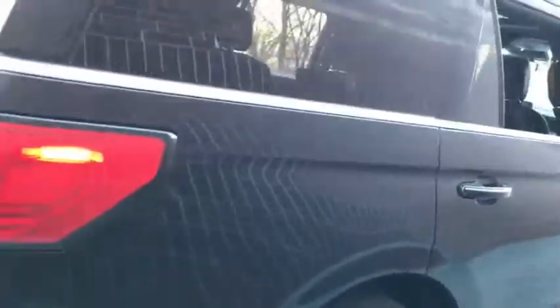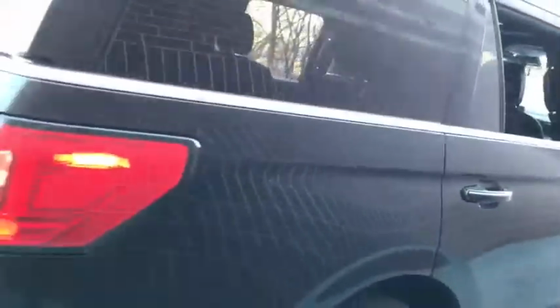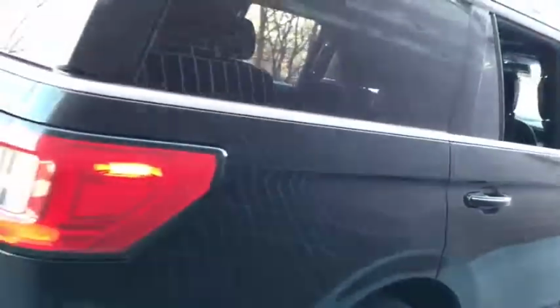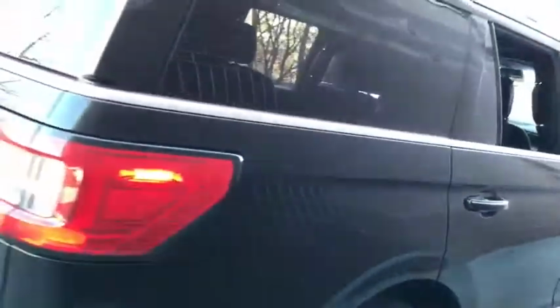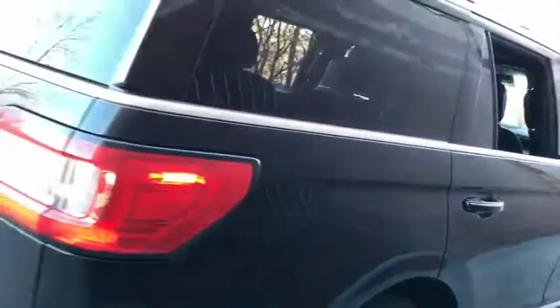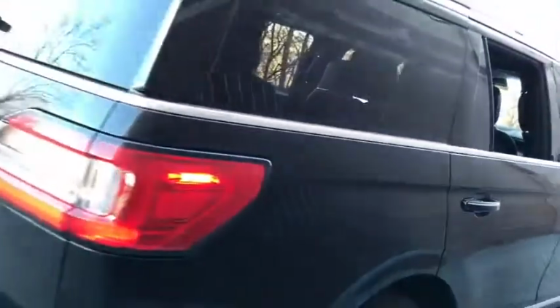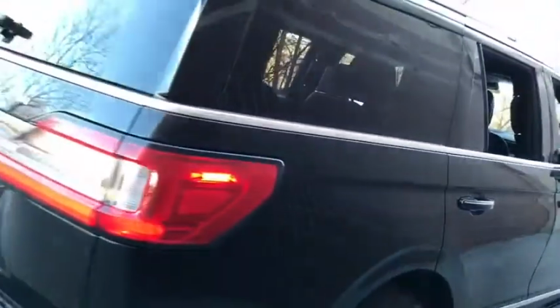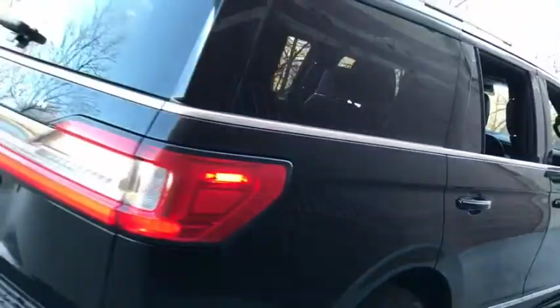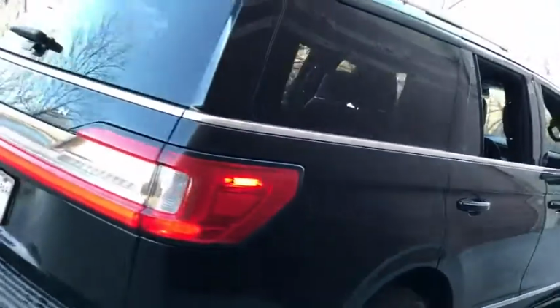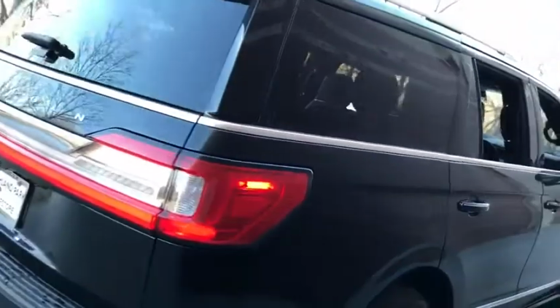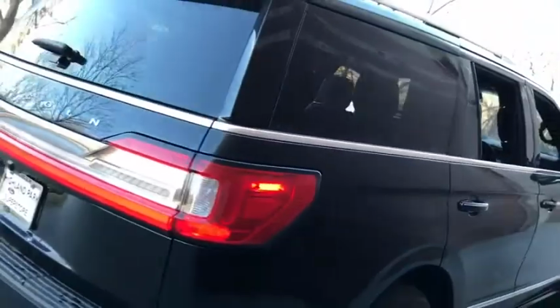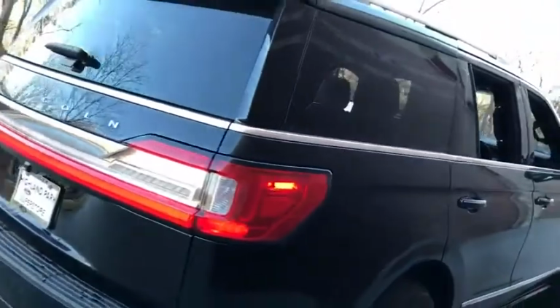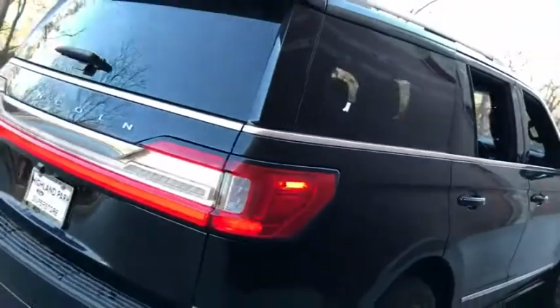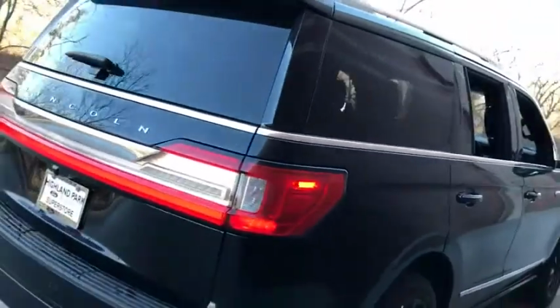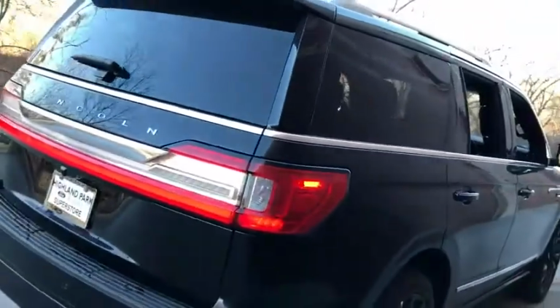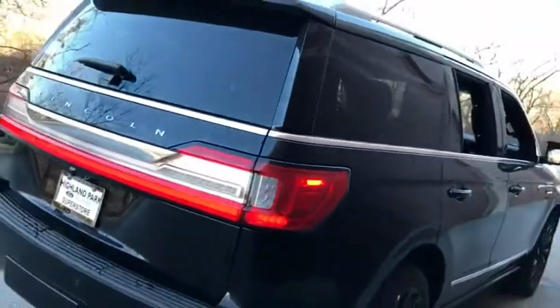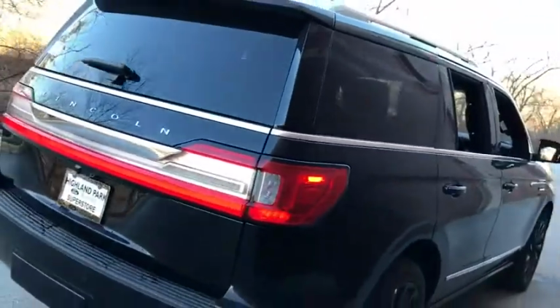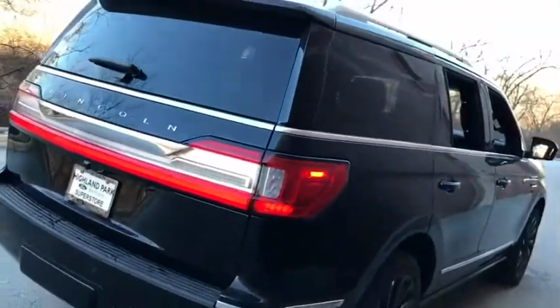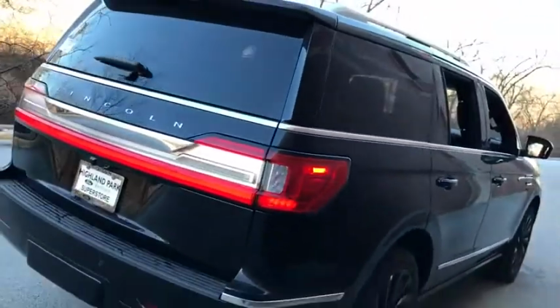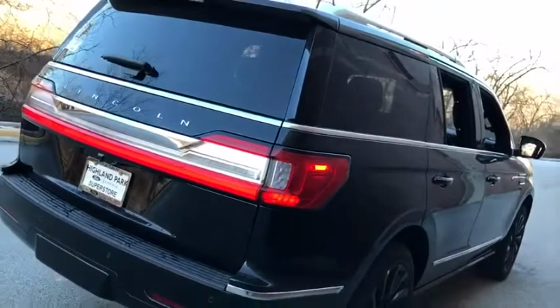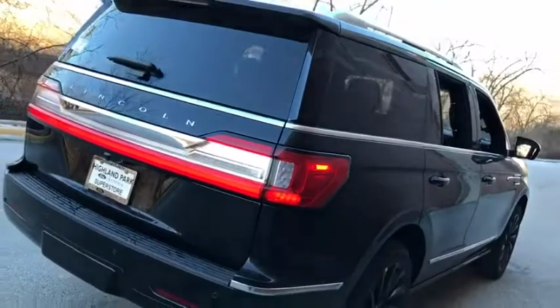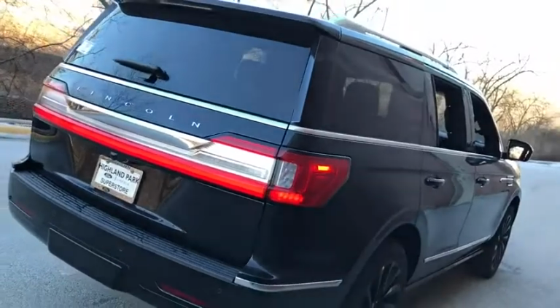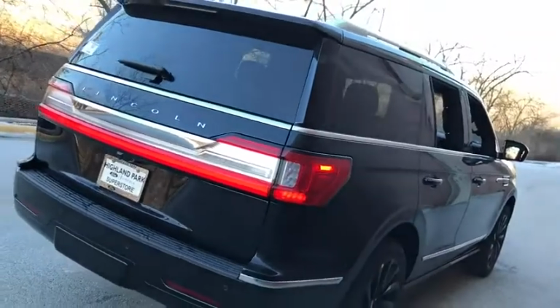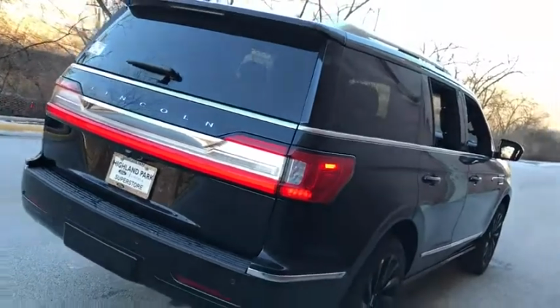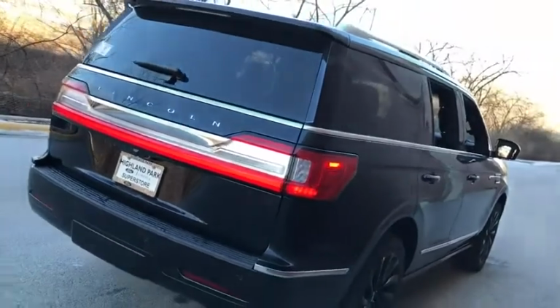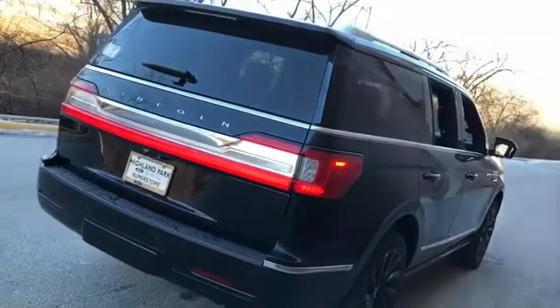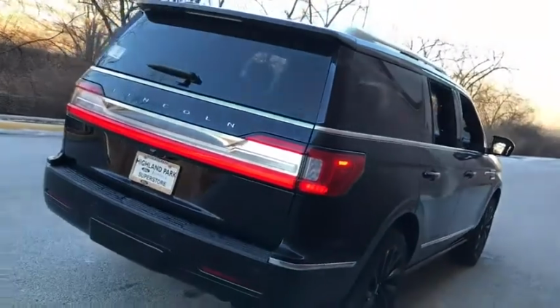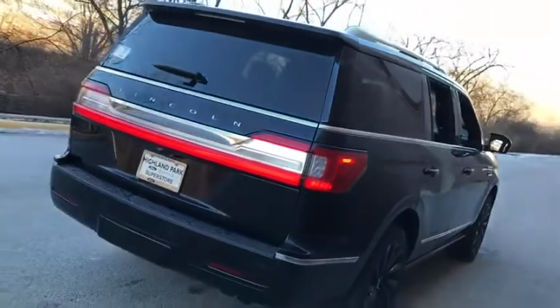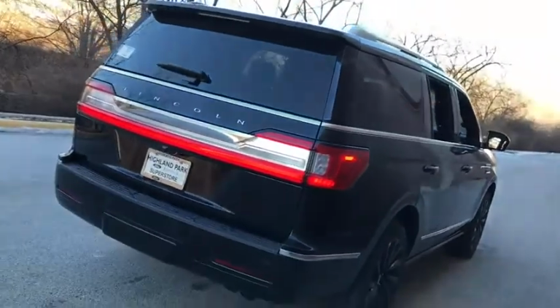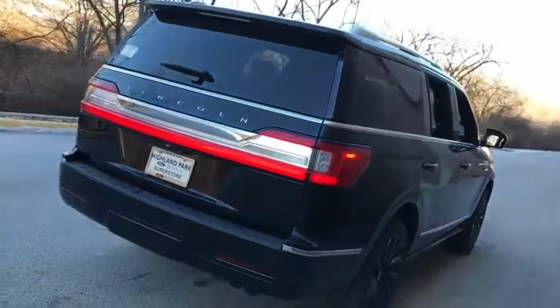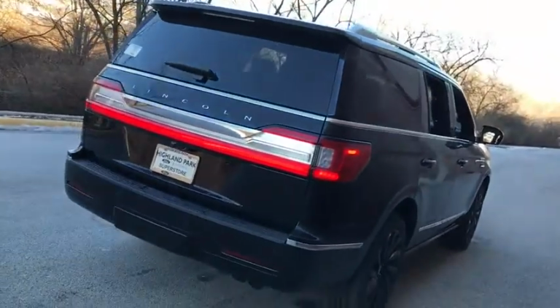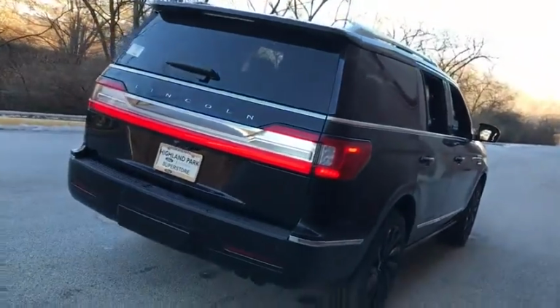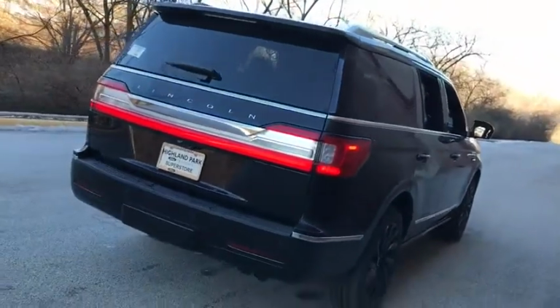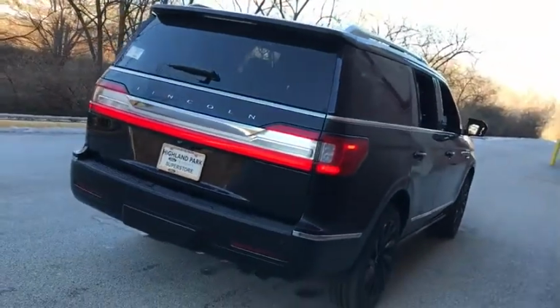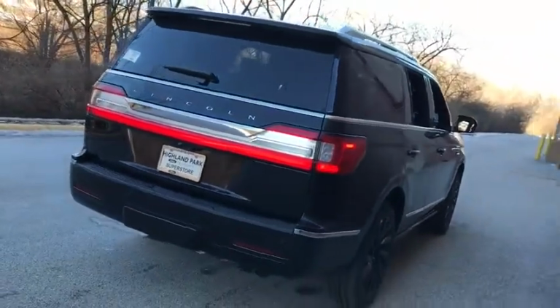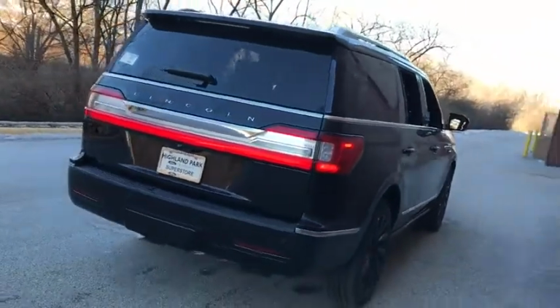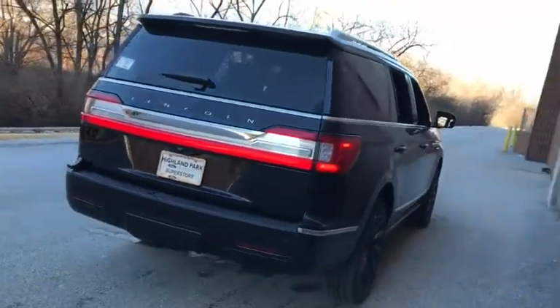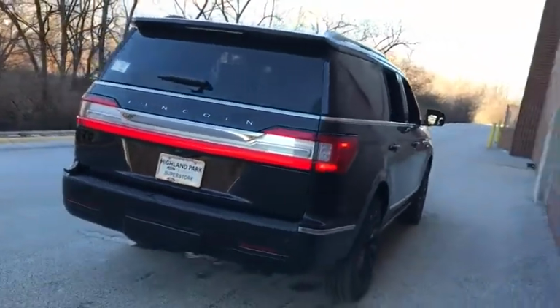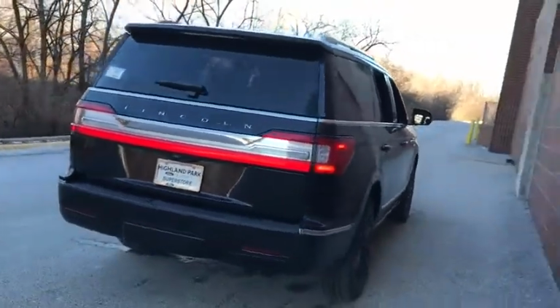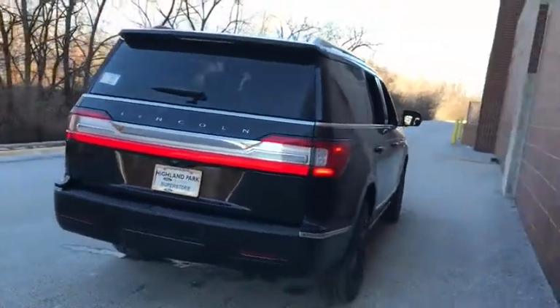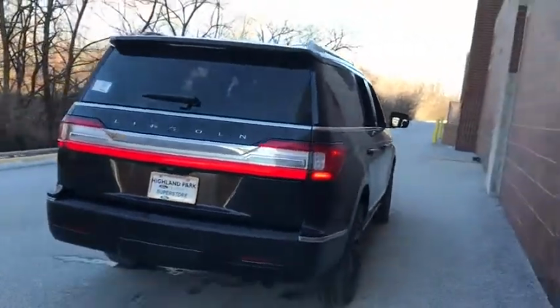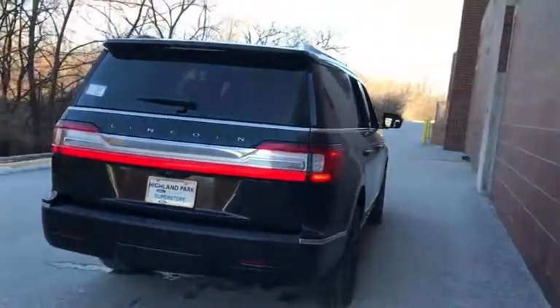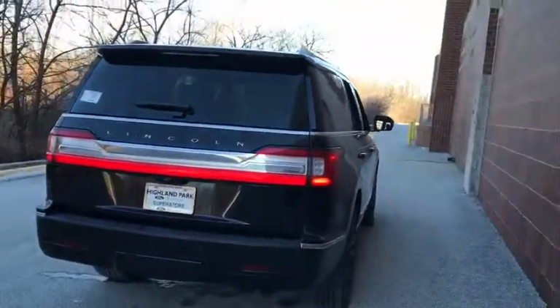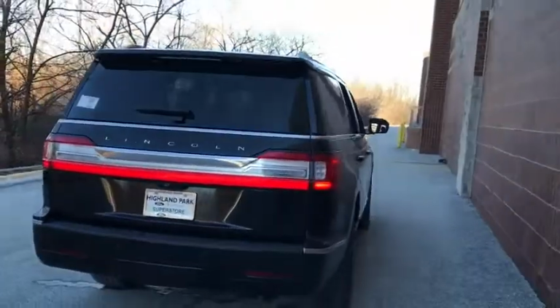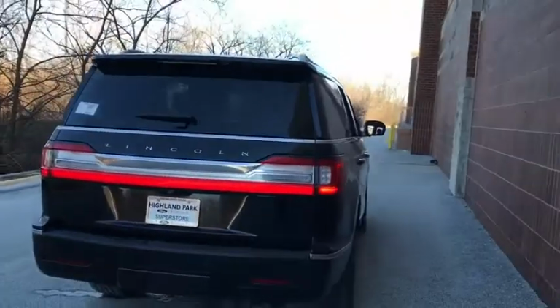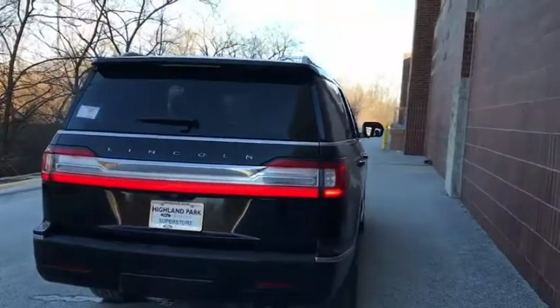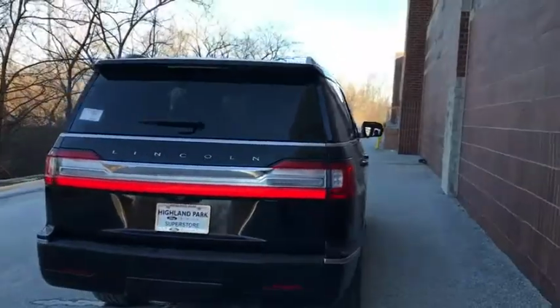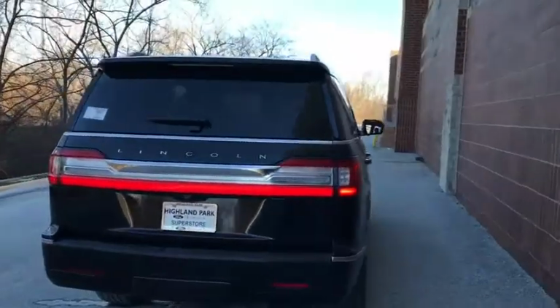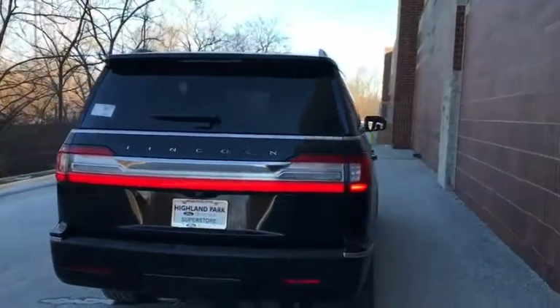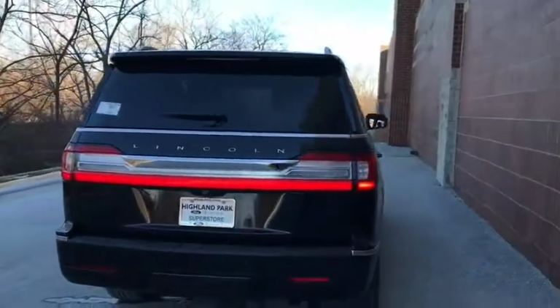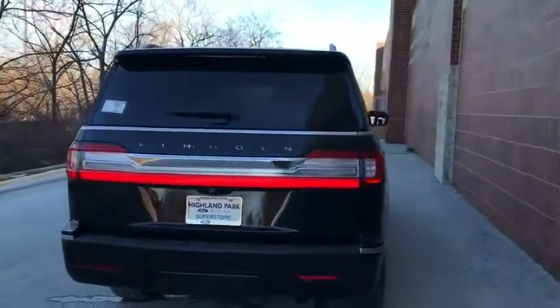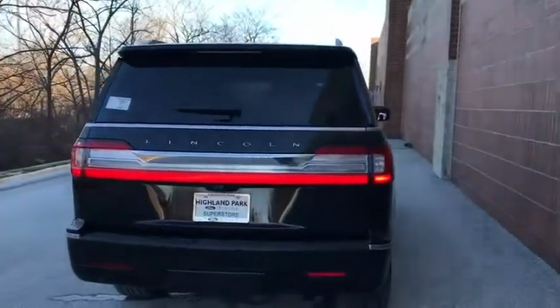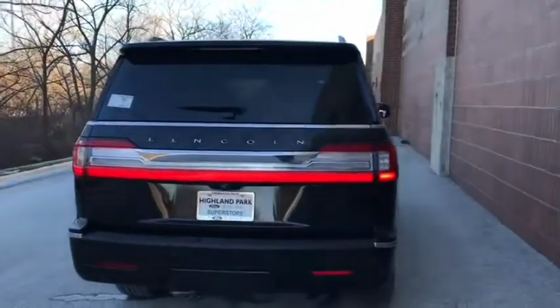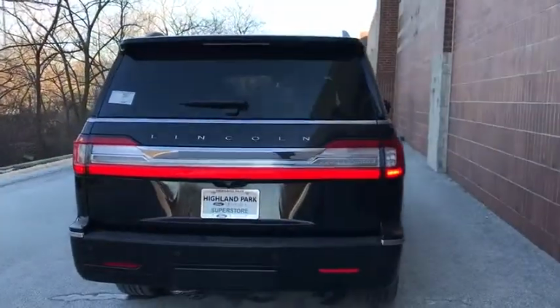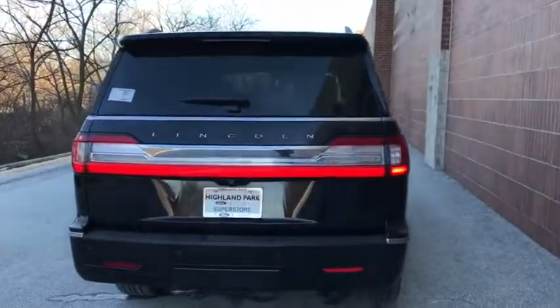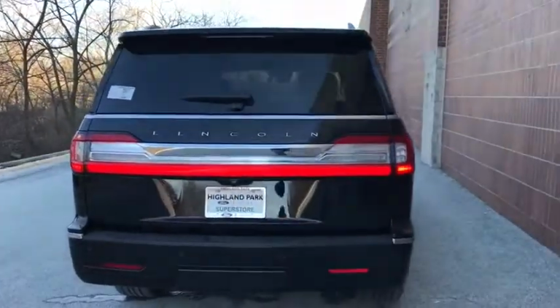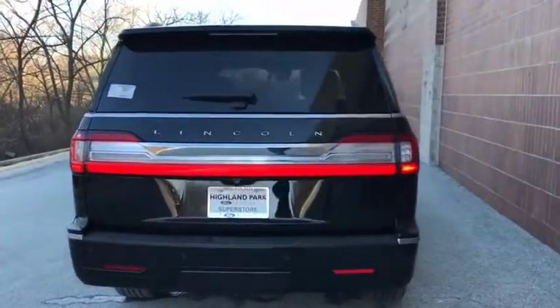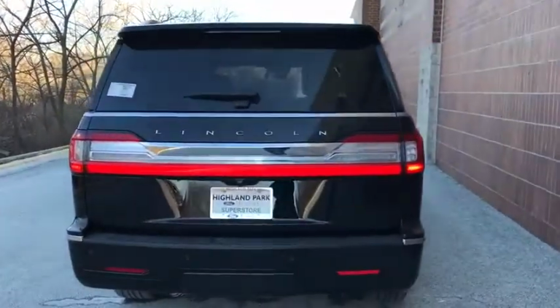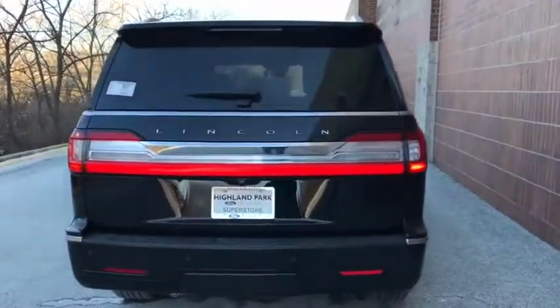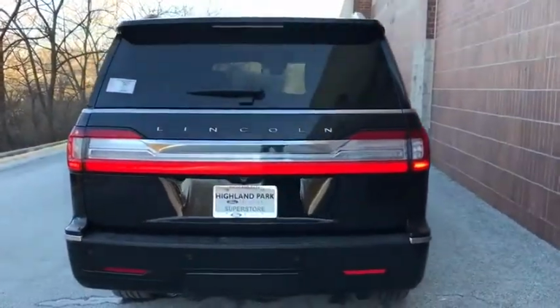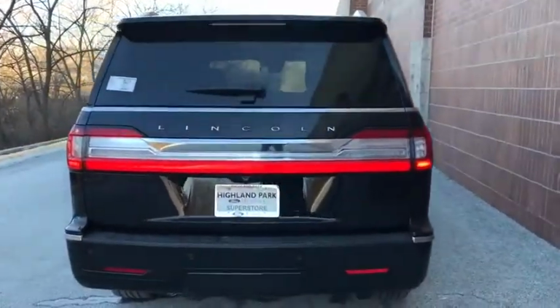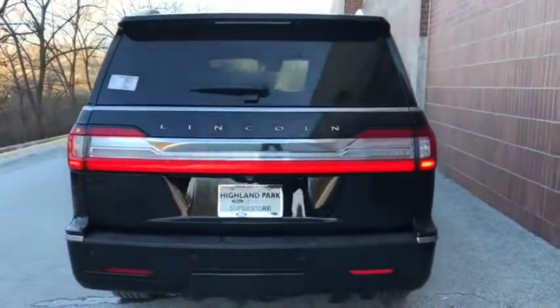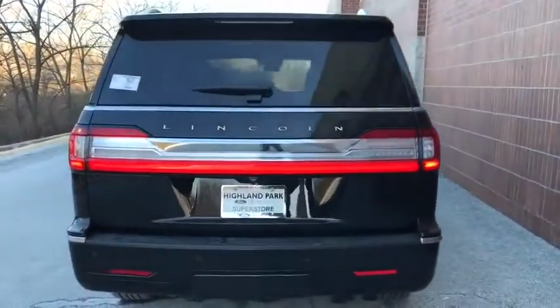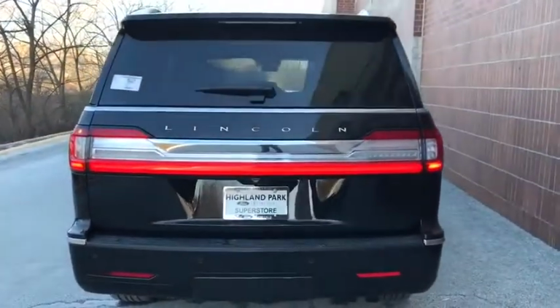Stability control, leather-wrapped steering wheel, Bluetooth, power steering, adjustable steering wheel, aluminum wheels, cruise control, keyless start.